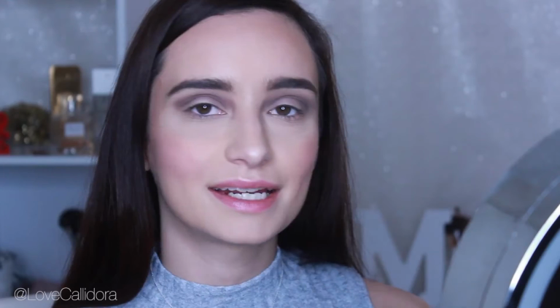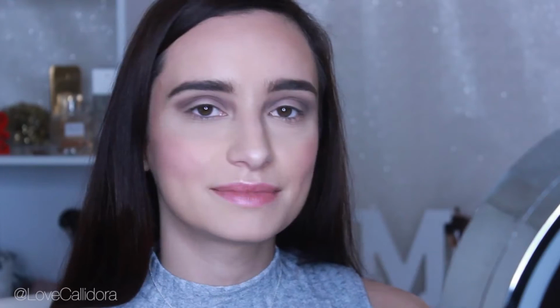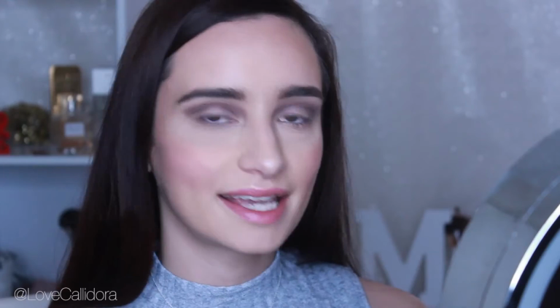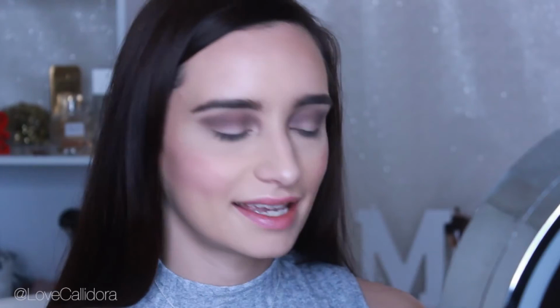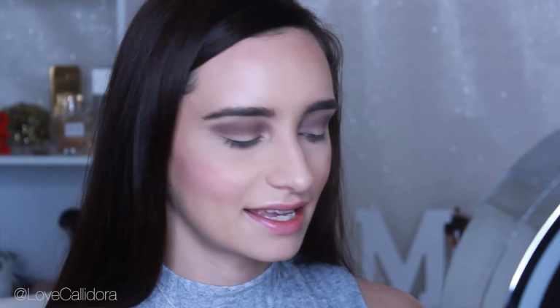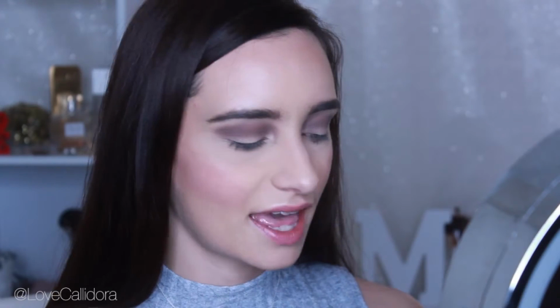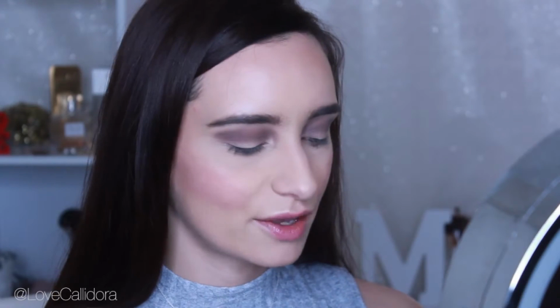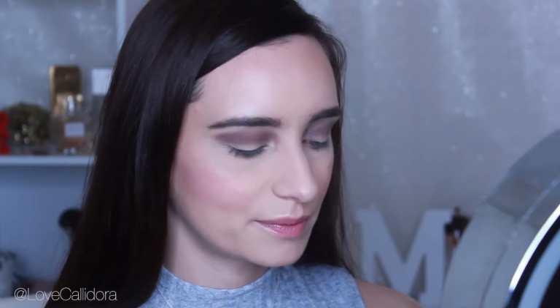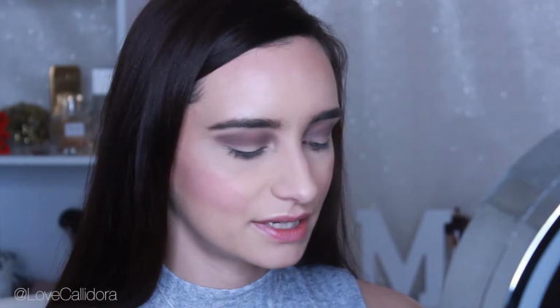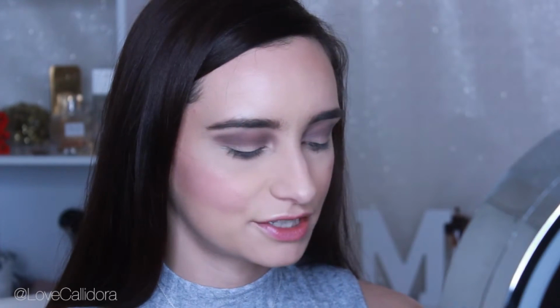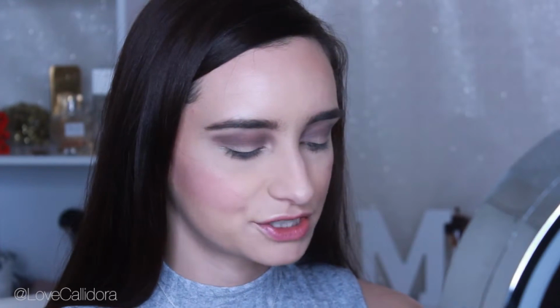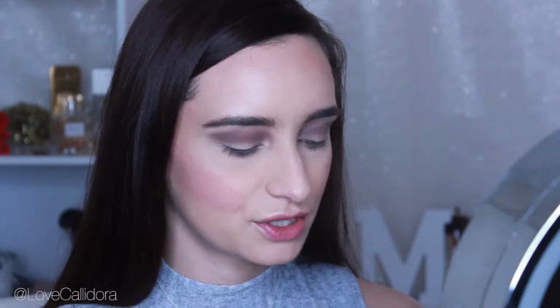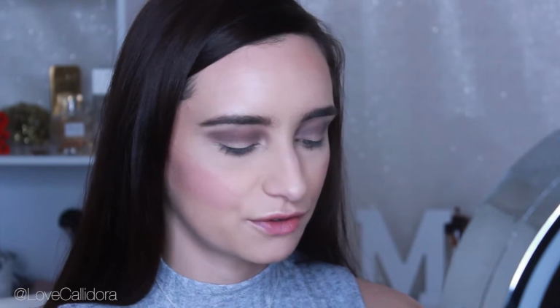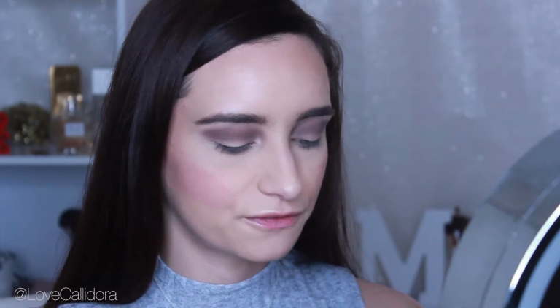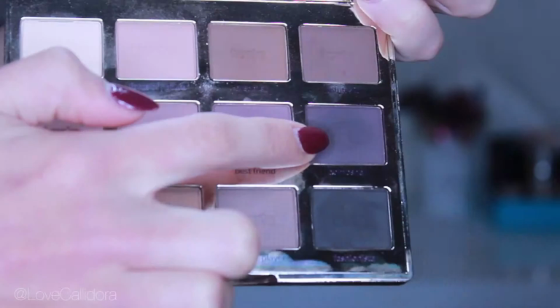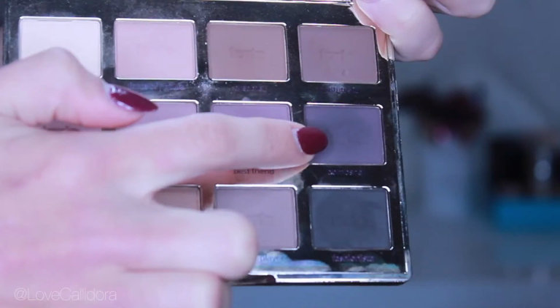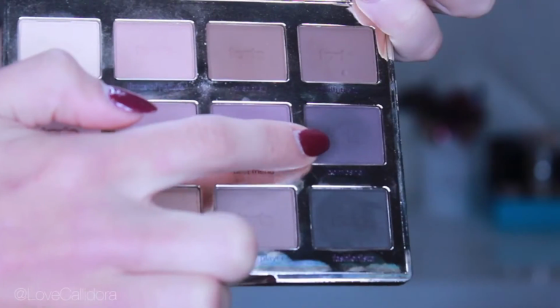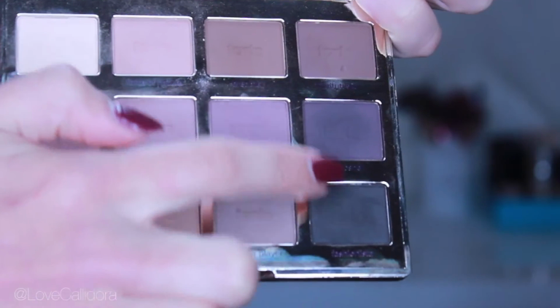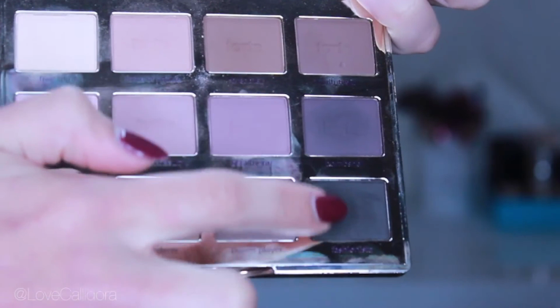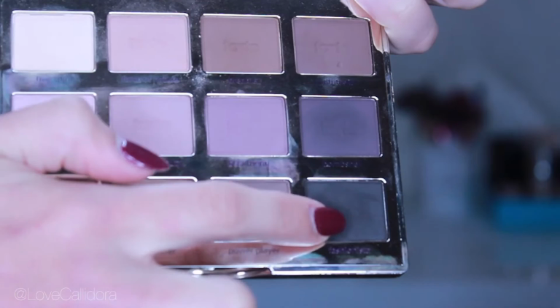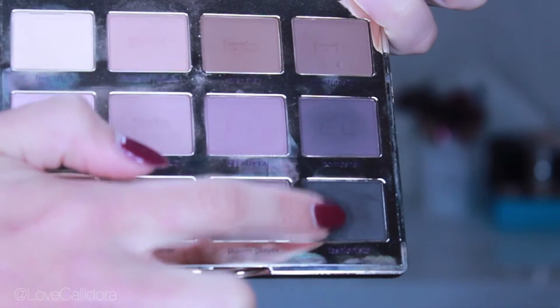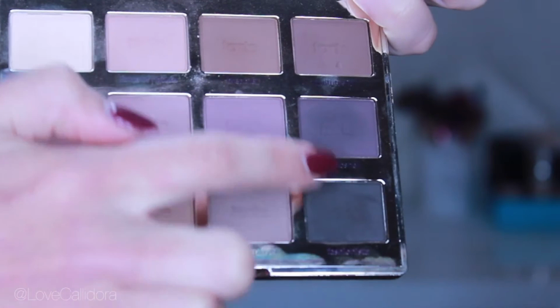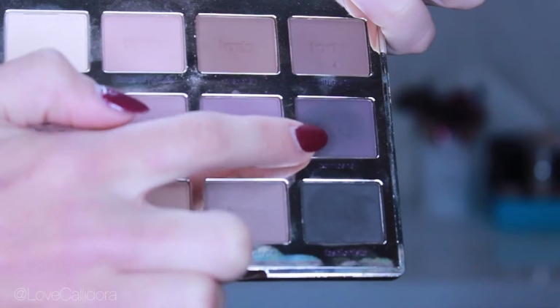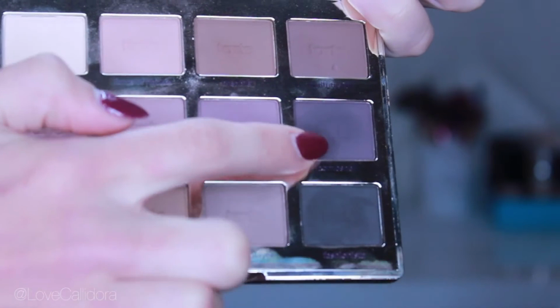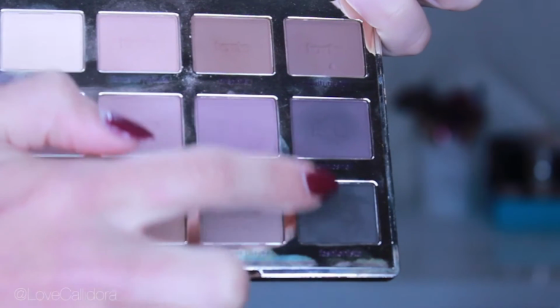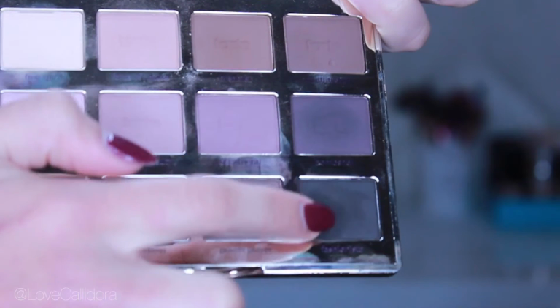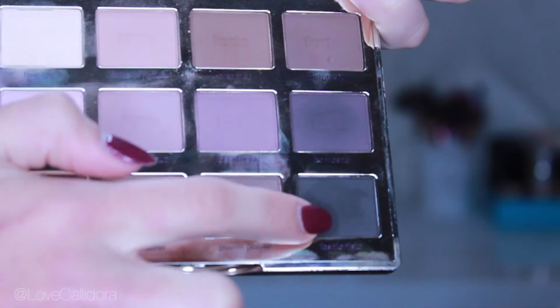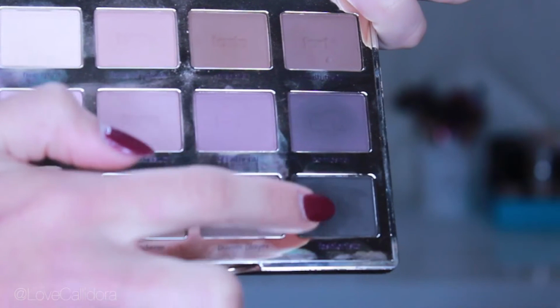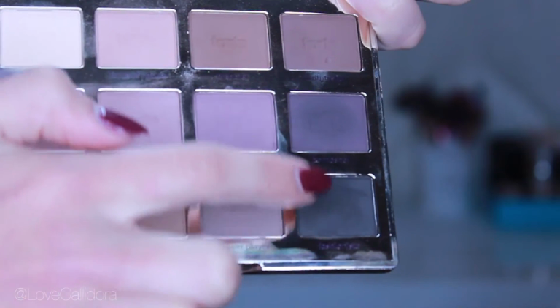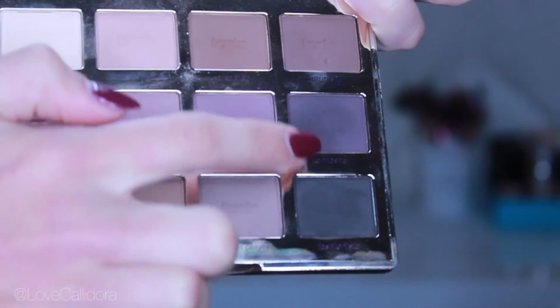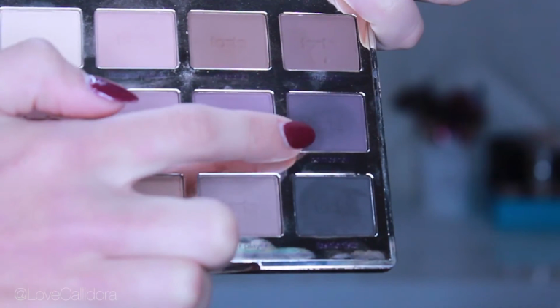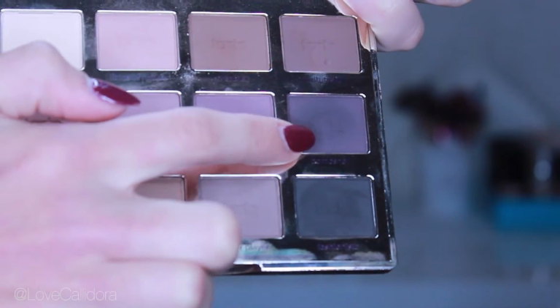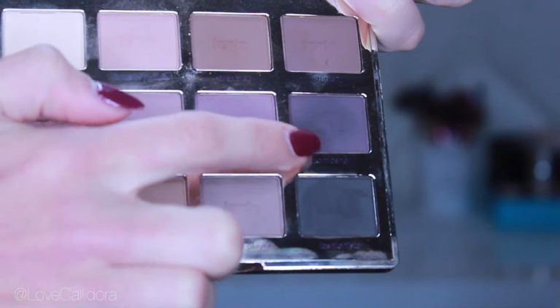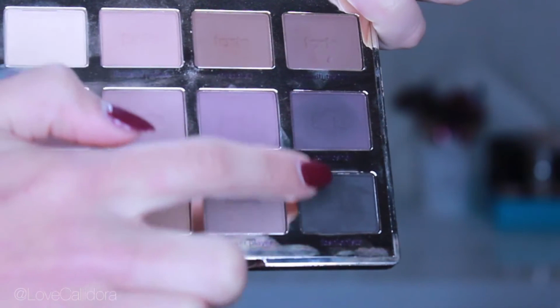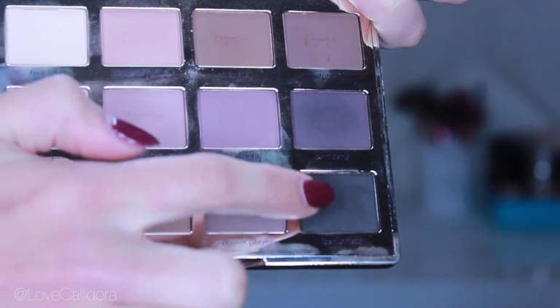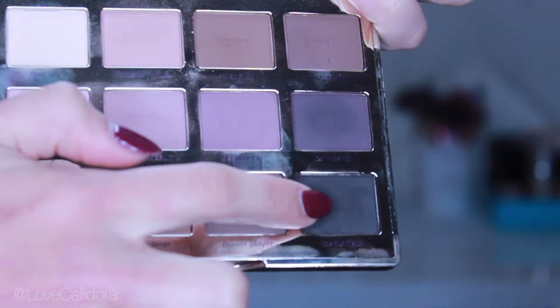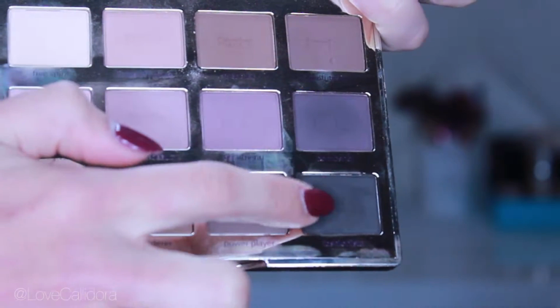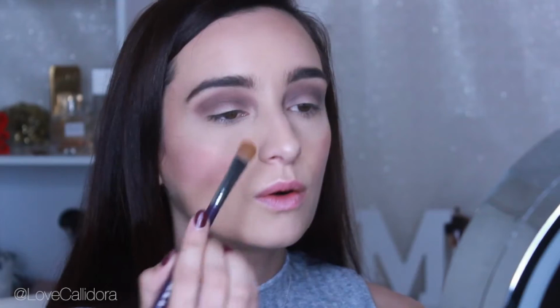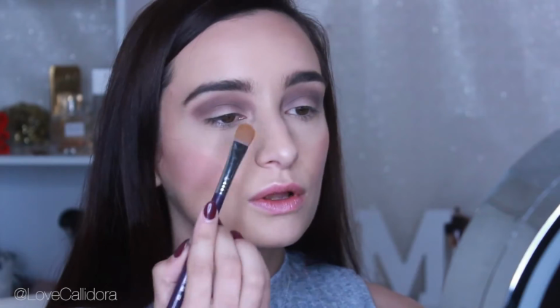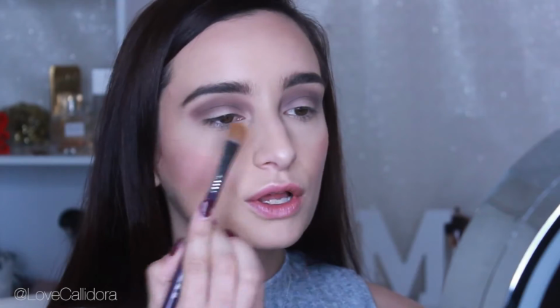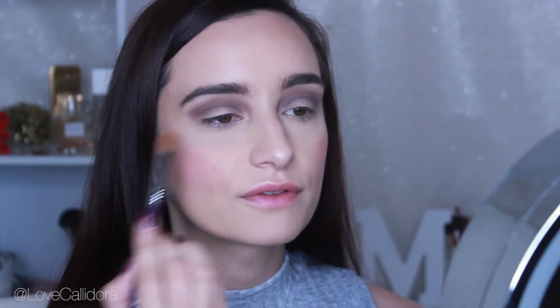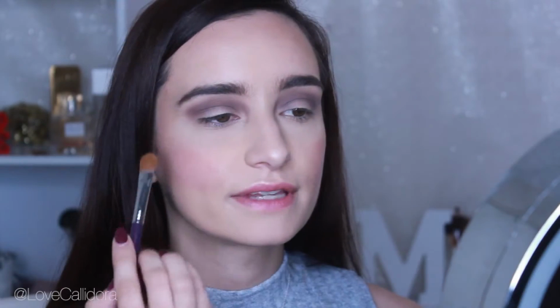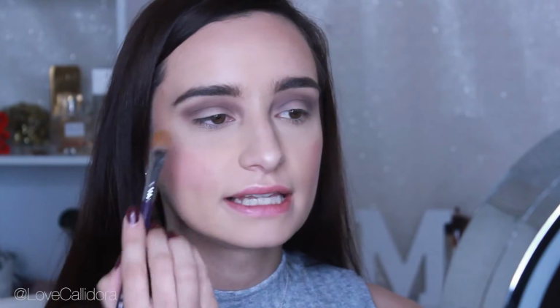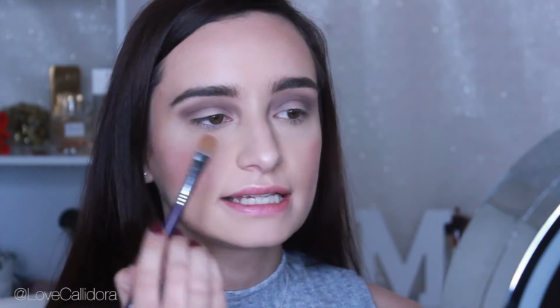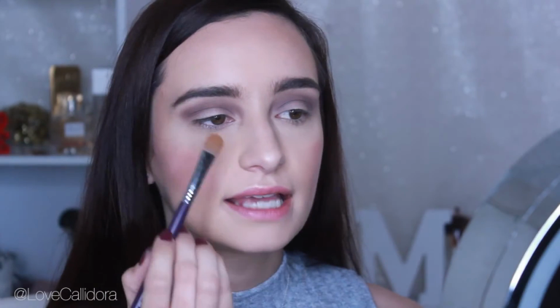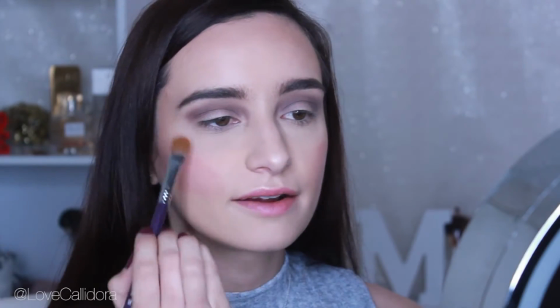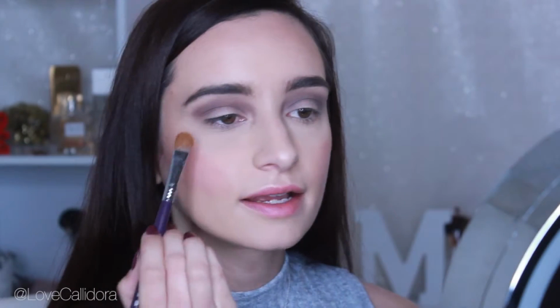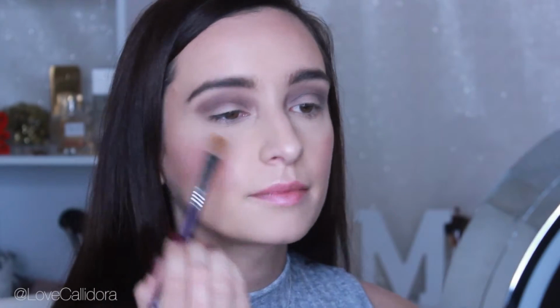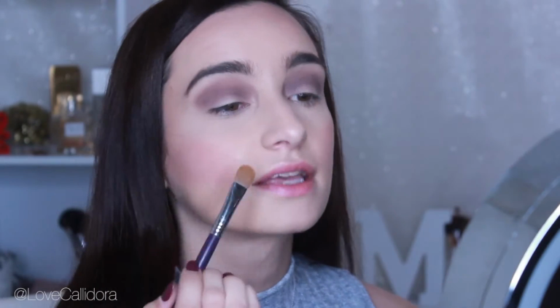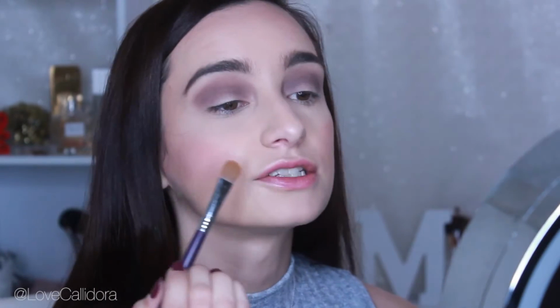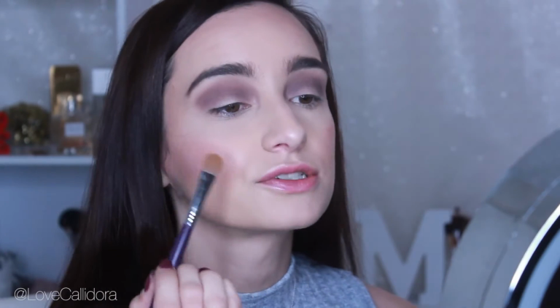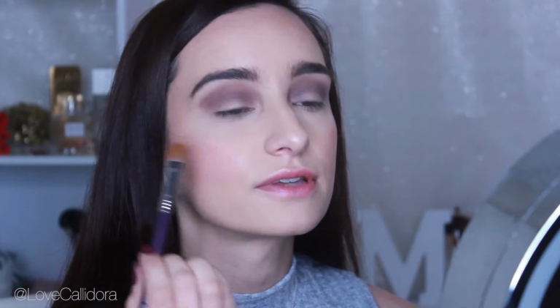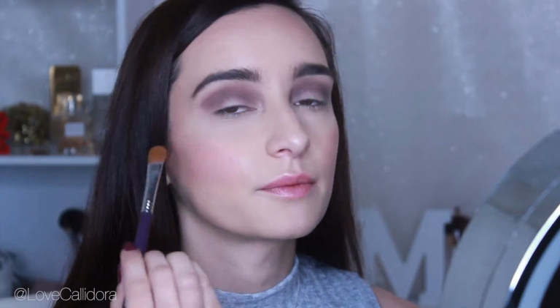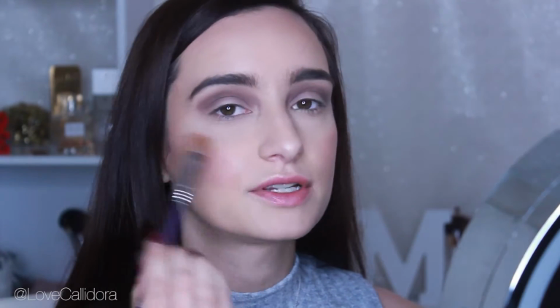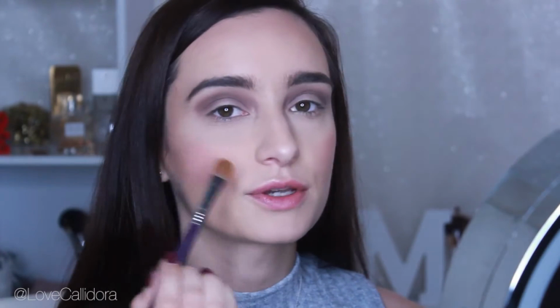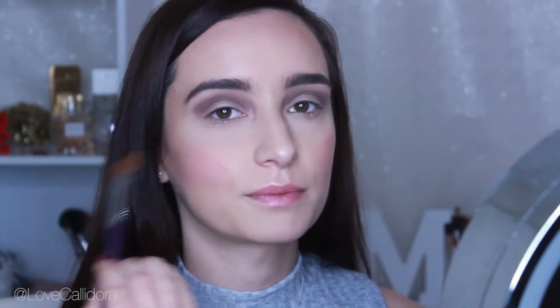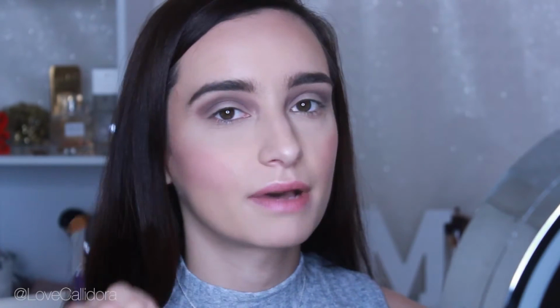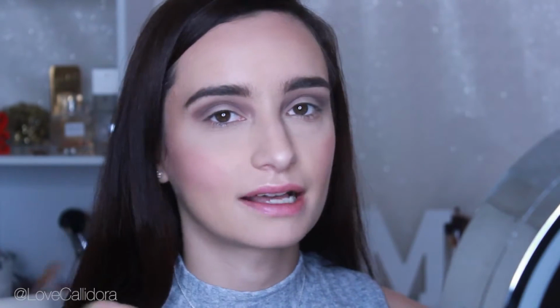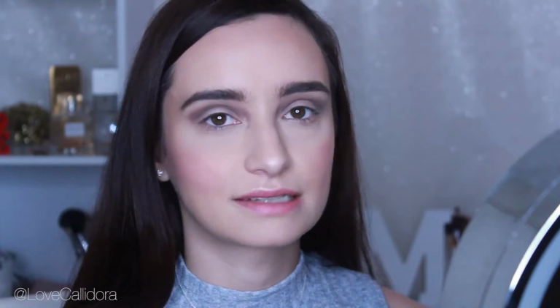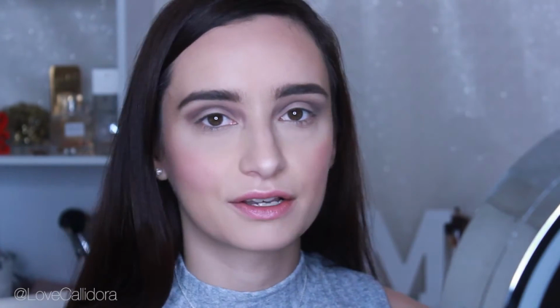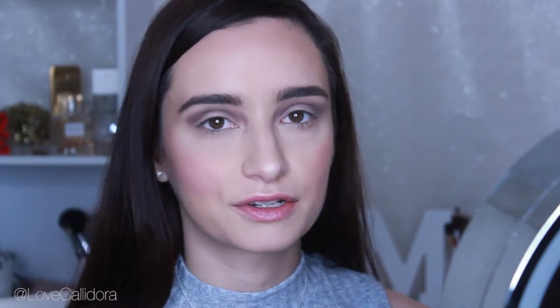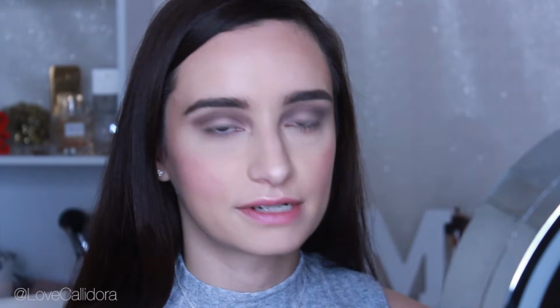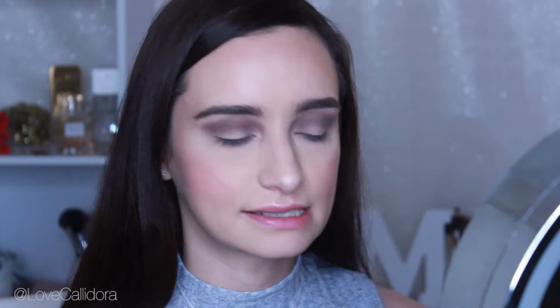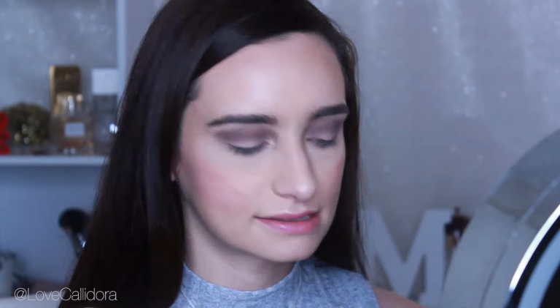Then I'm taking a combination of Fashionista and a touch of Bombshell all over the lid area, making sure that we don't pass our crease.